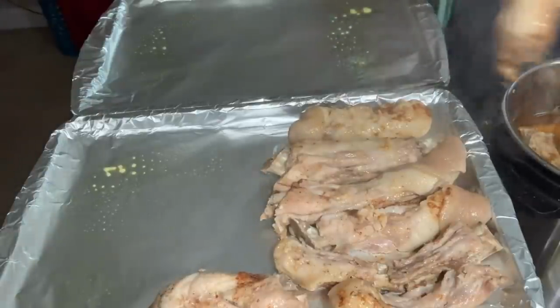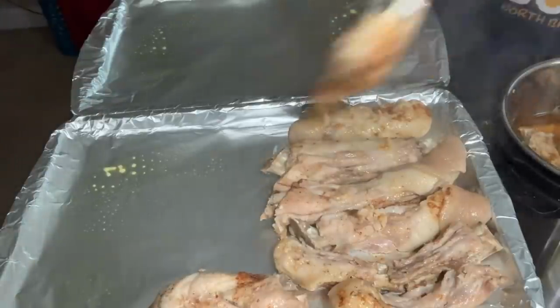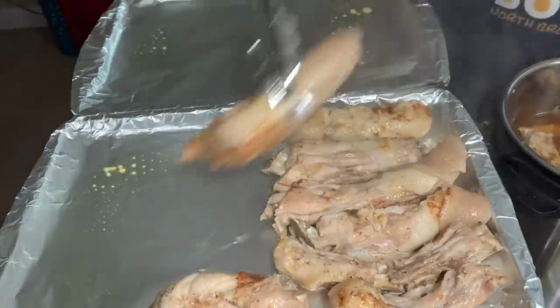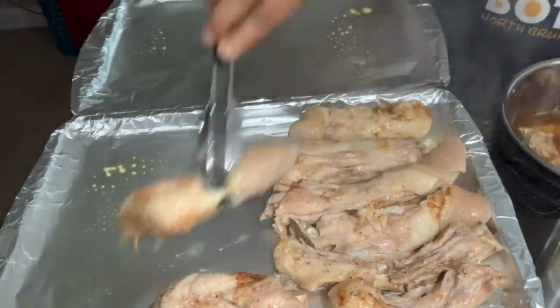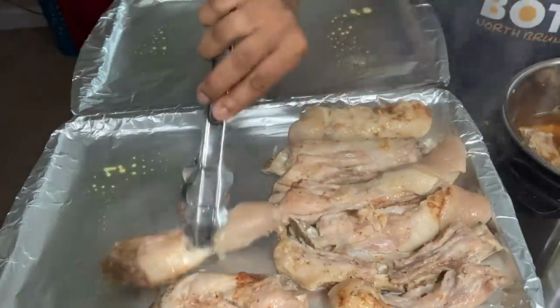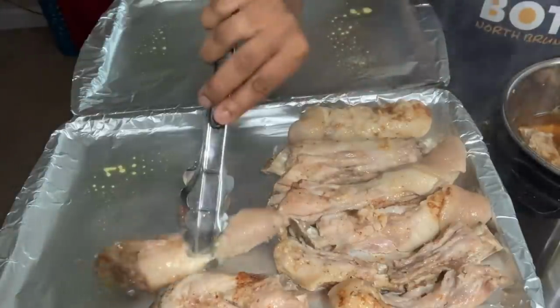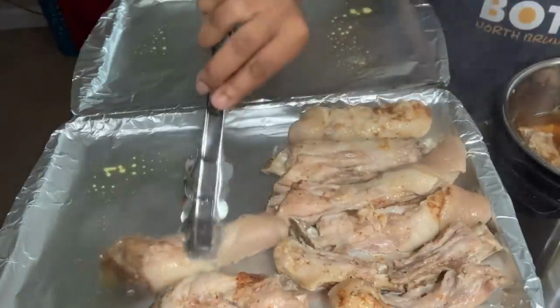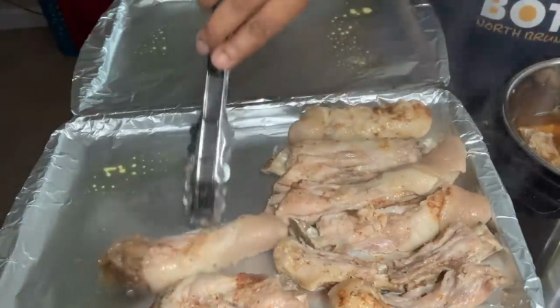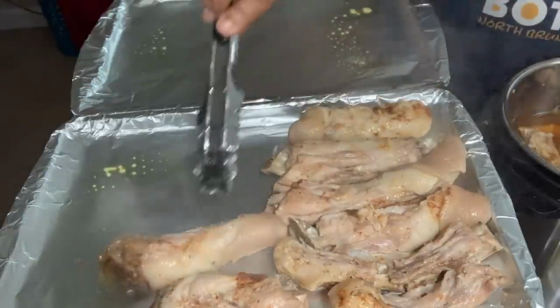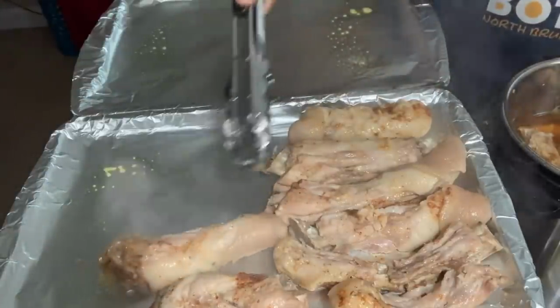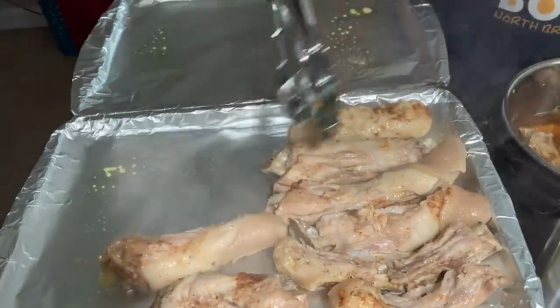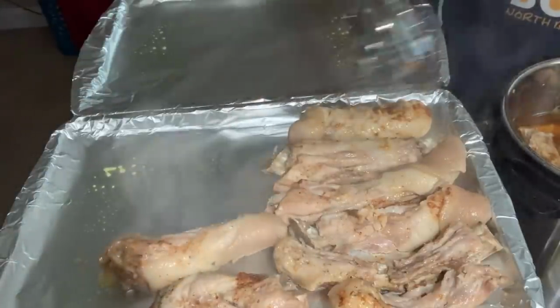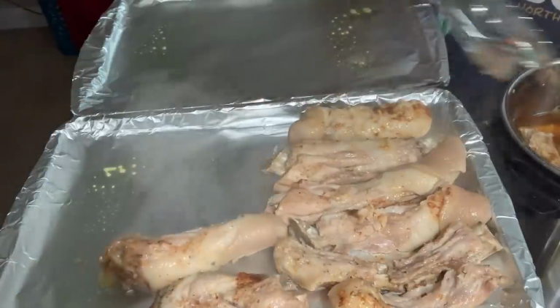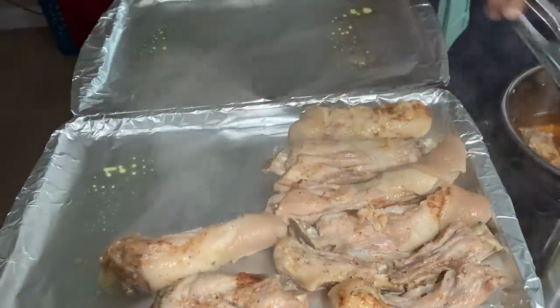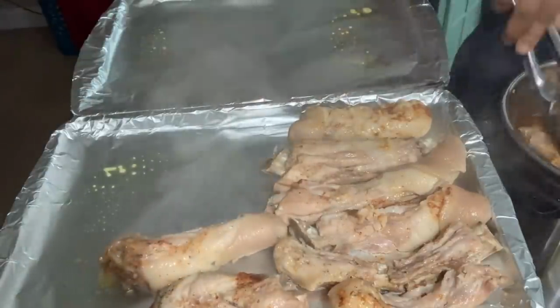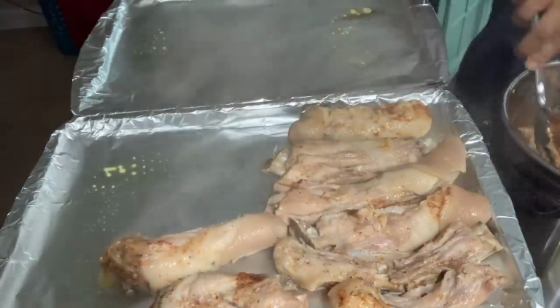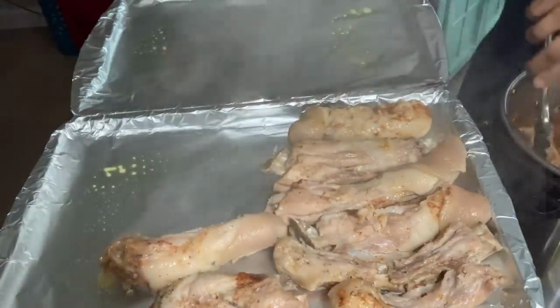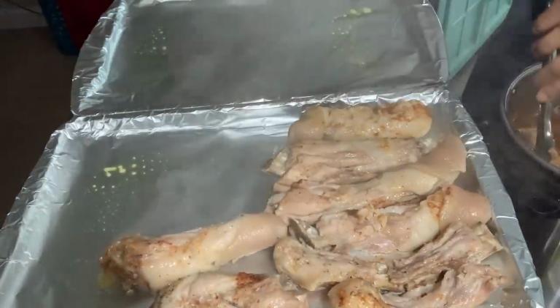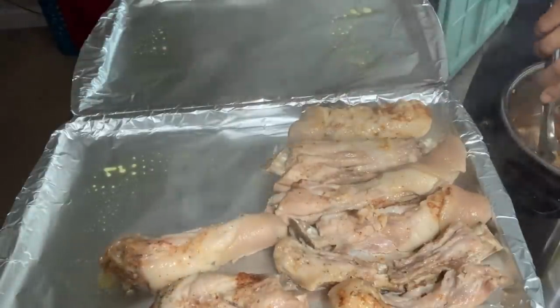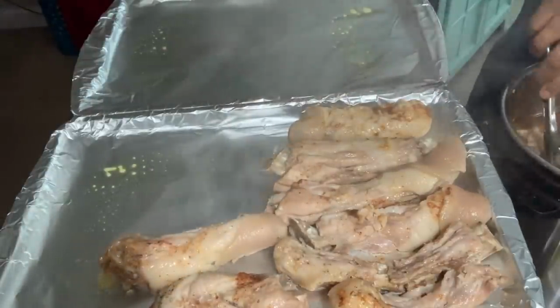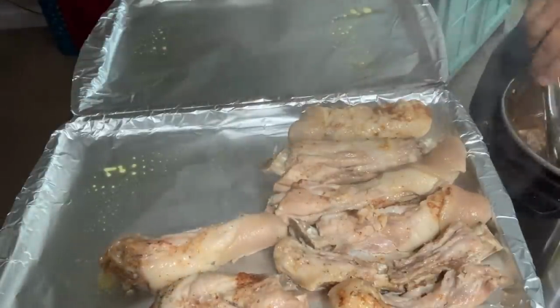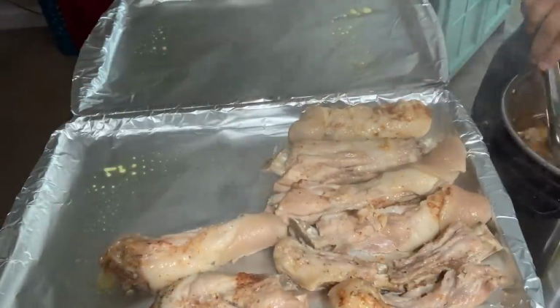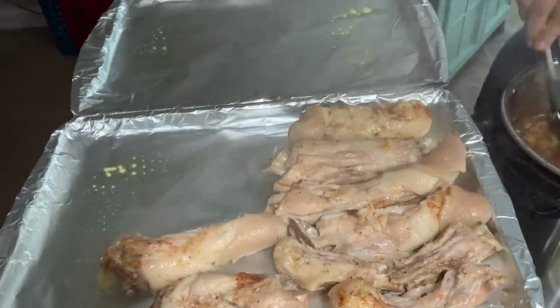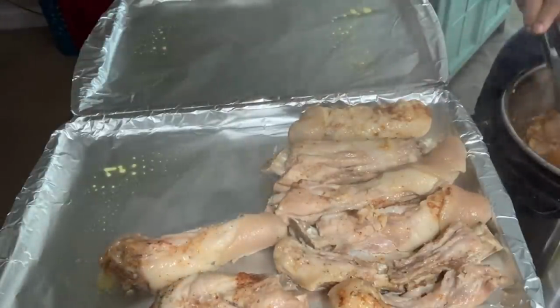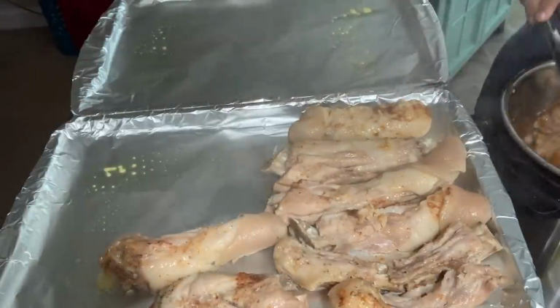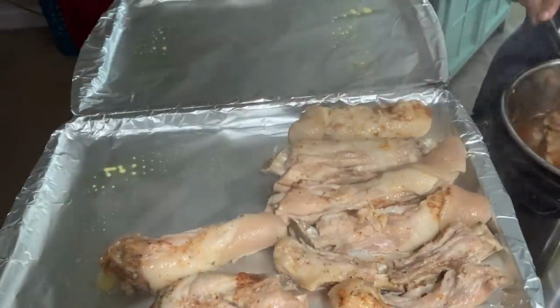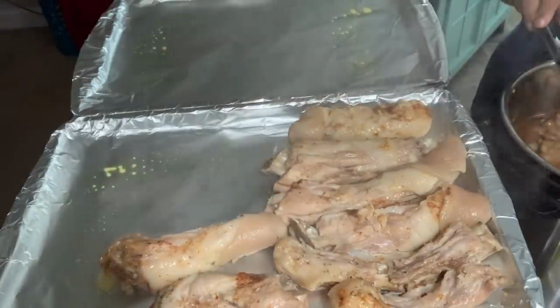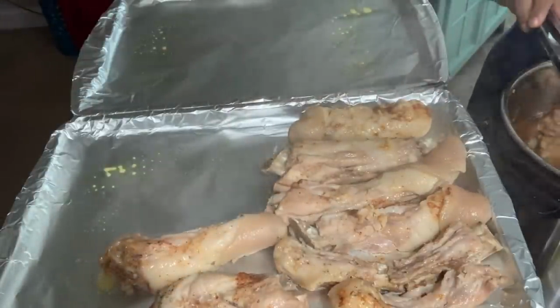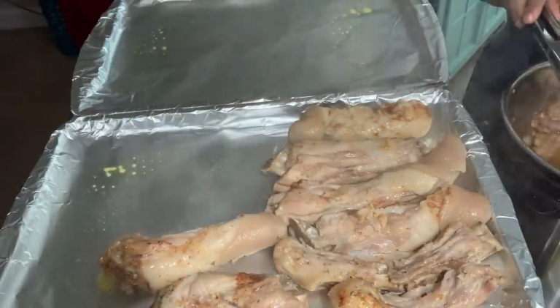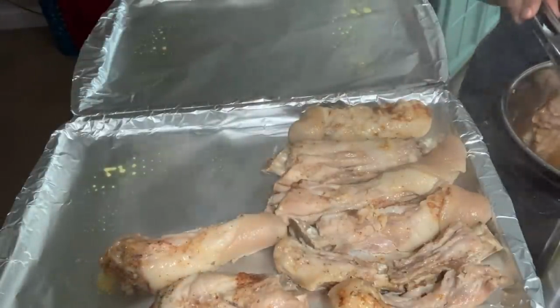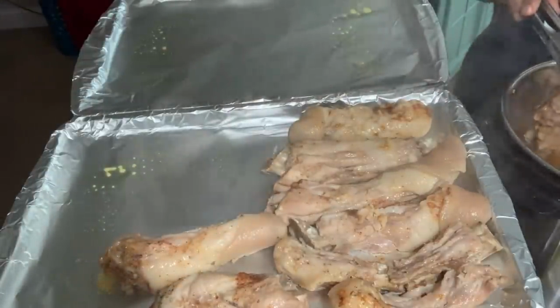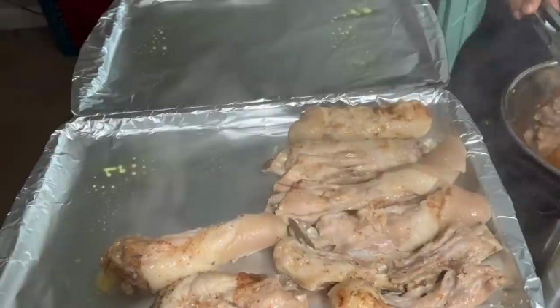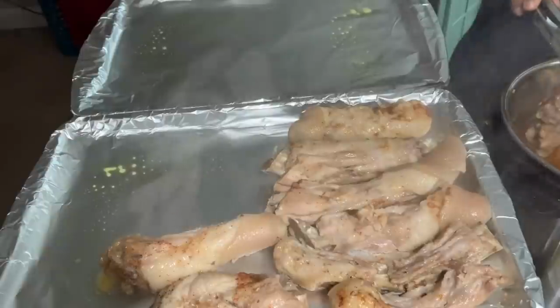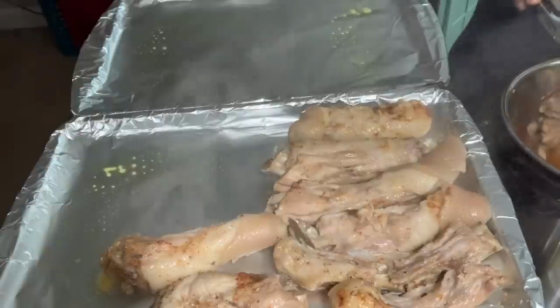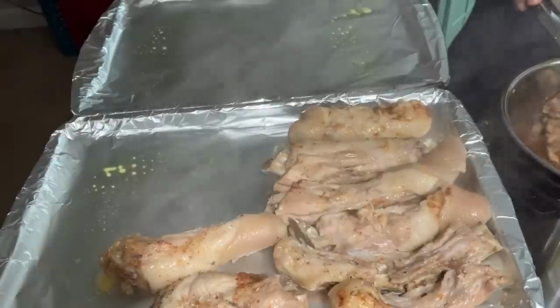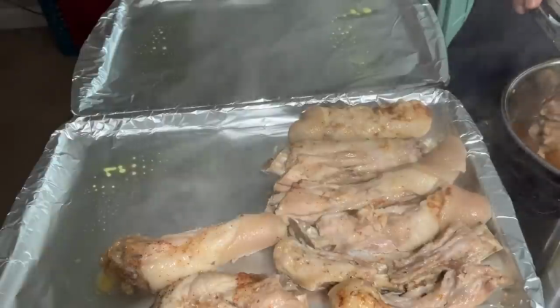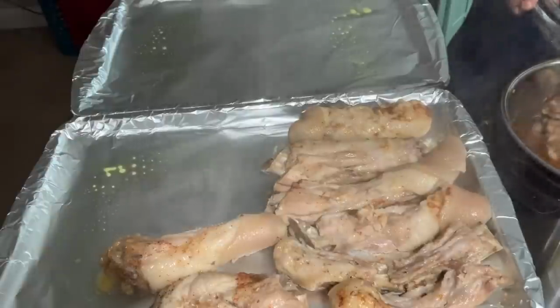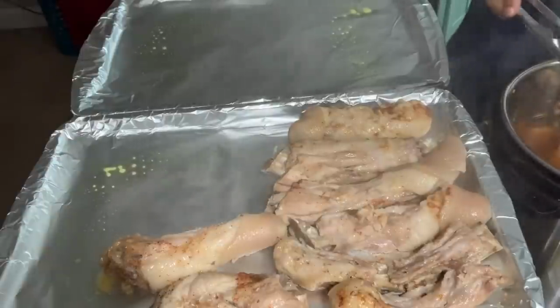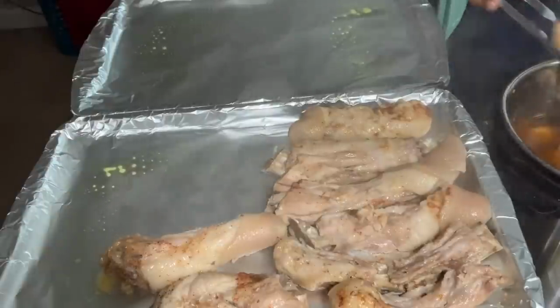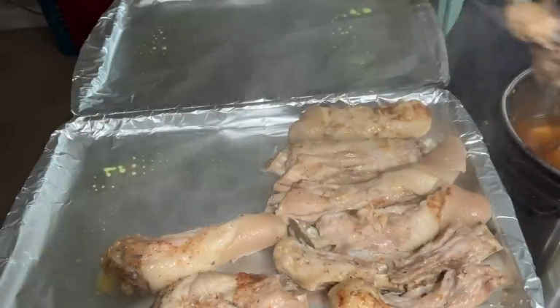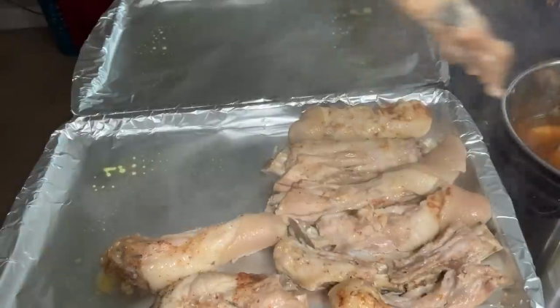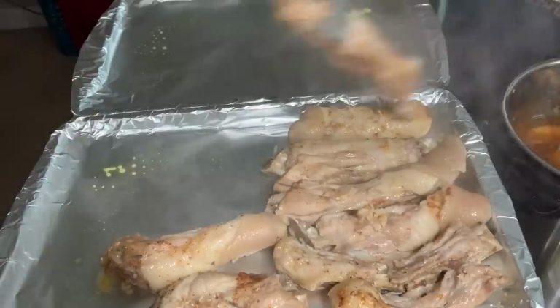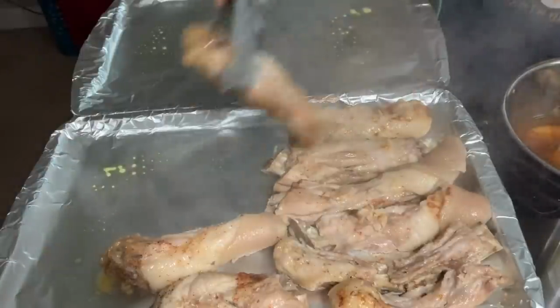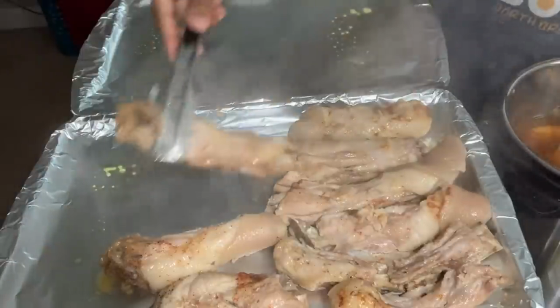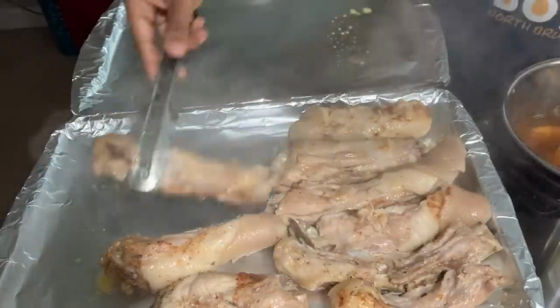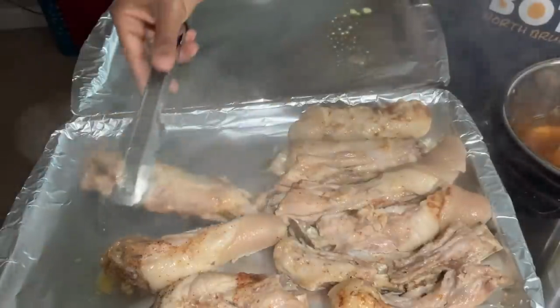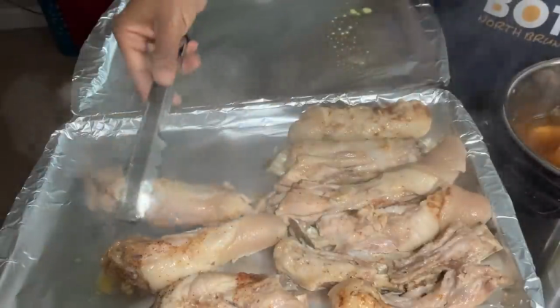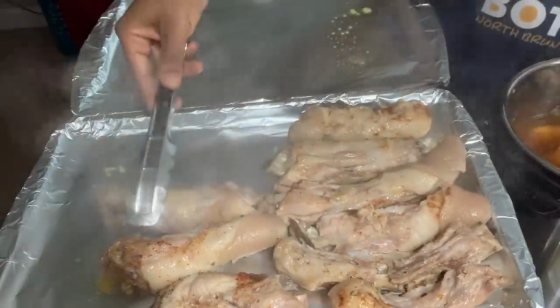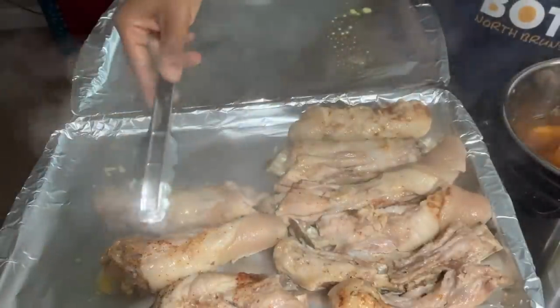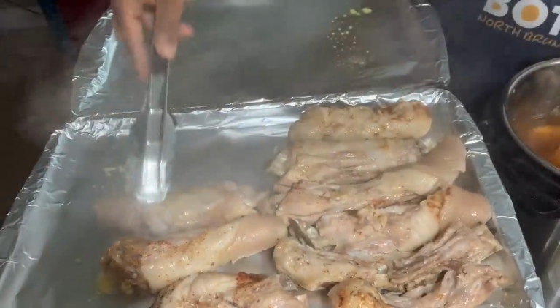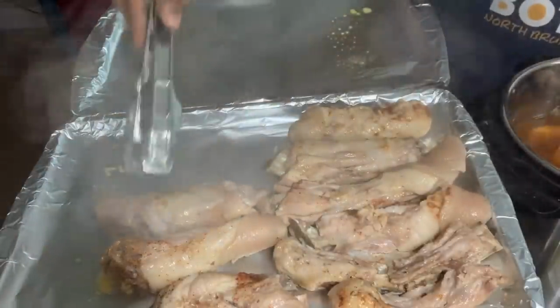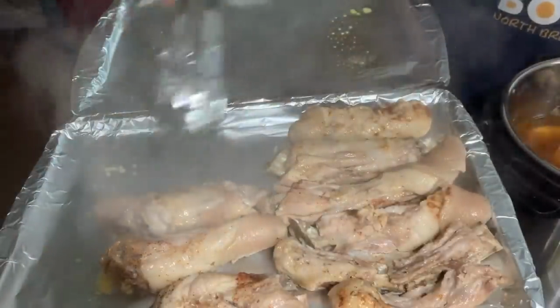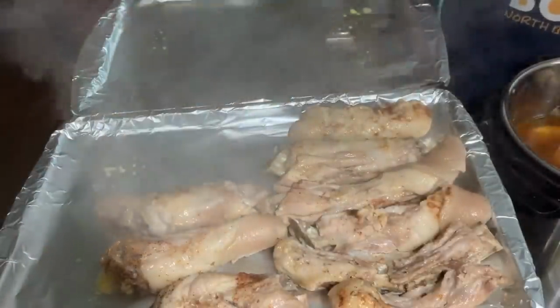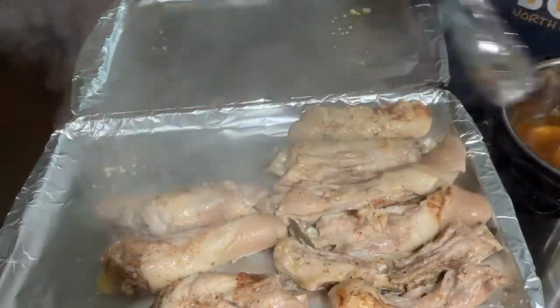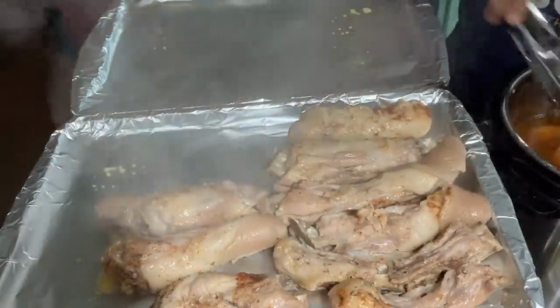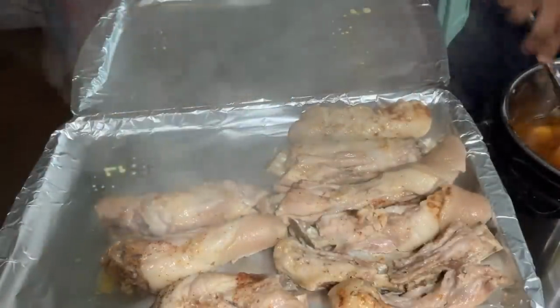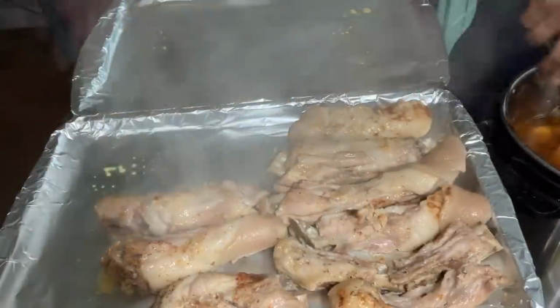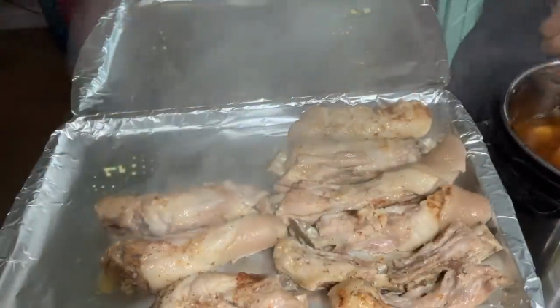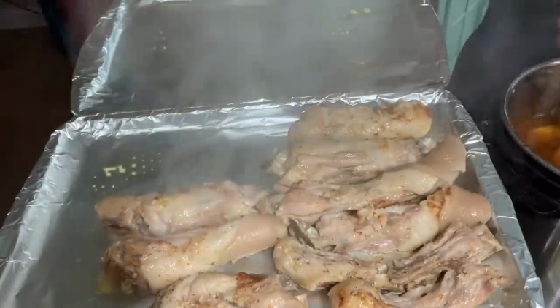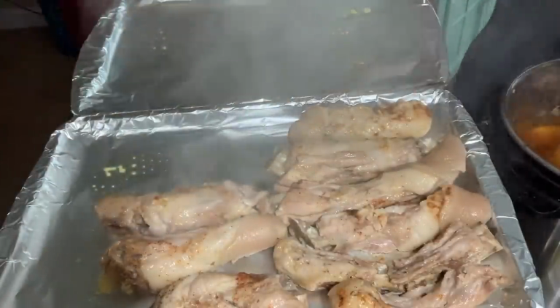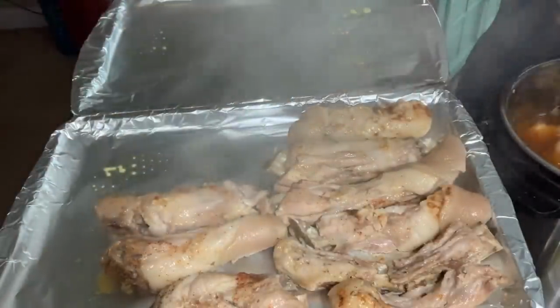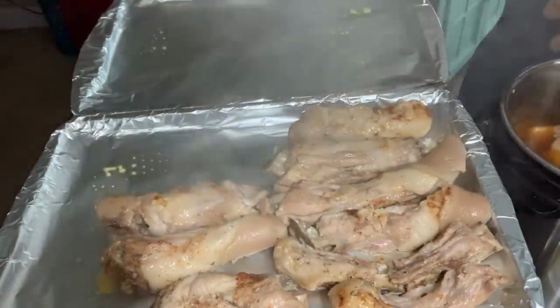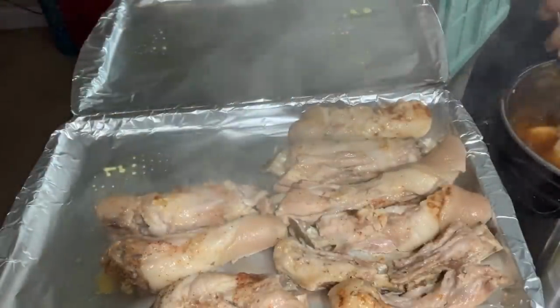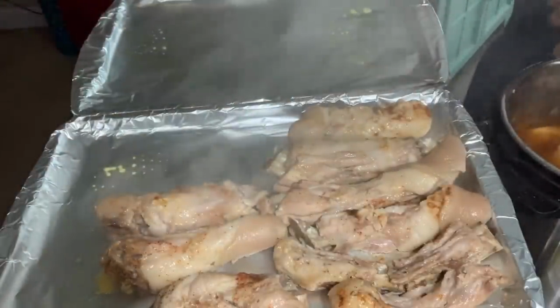I need to get that cabbage out so I can cut it and put it in here. I need to kind of eat it — that's not good.